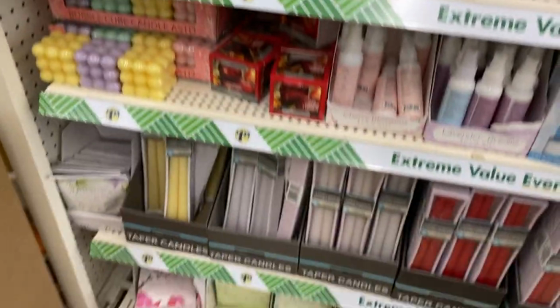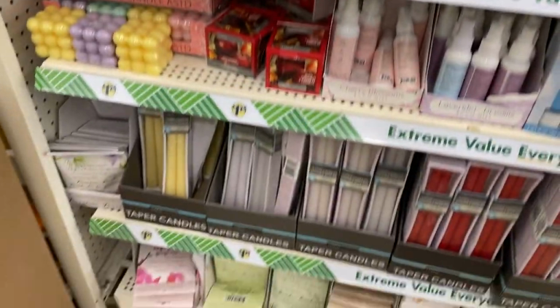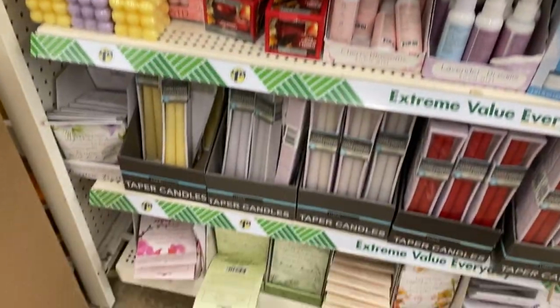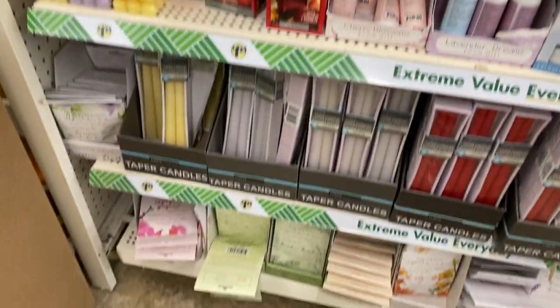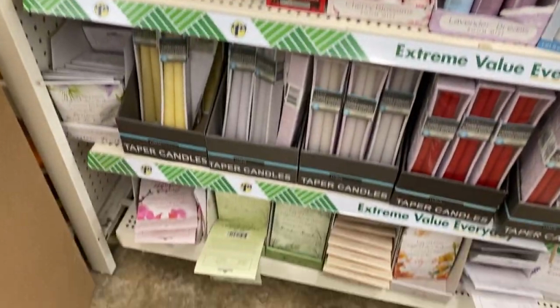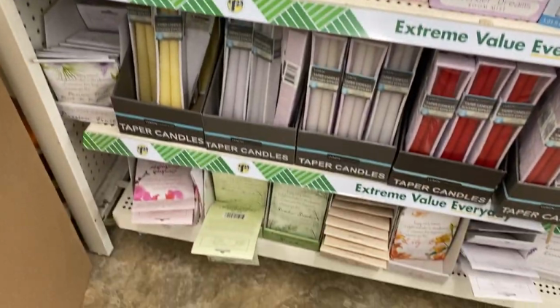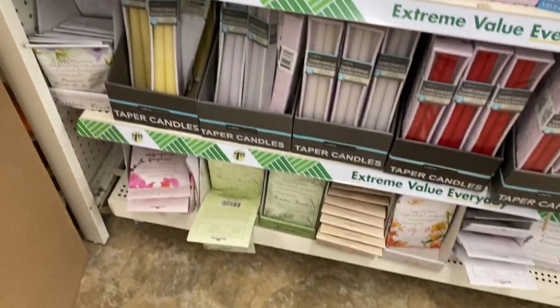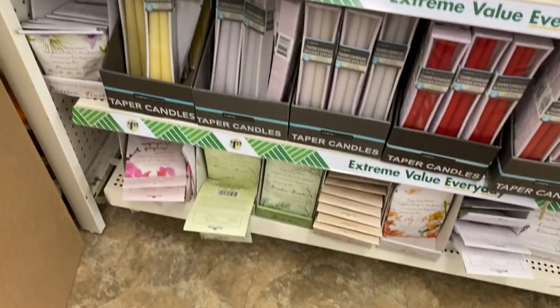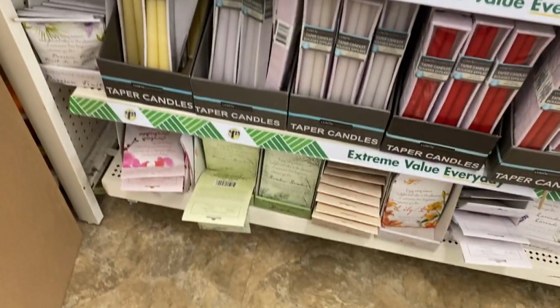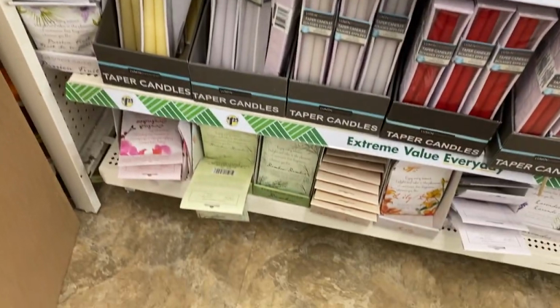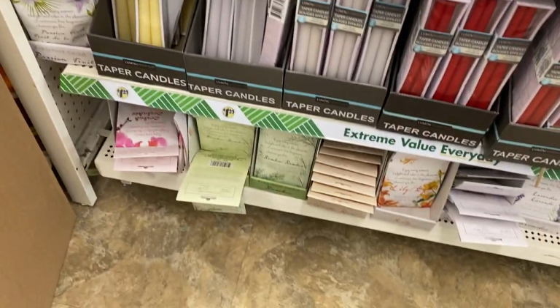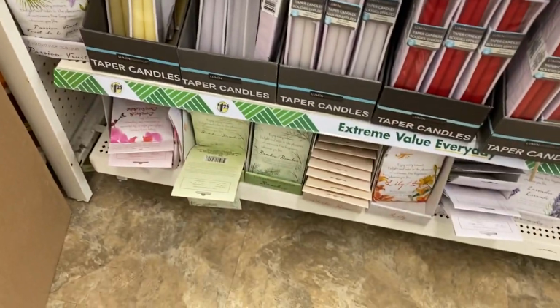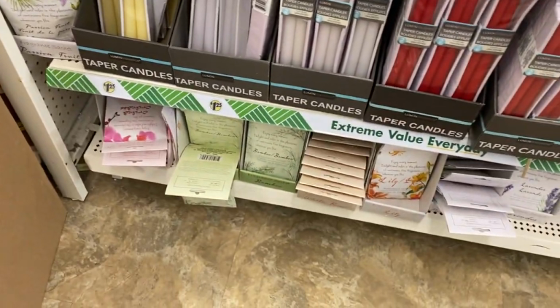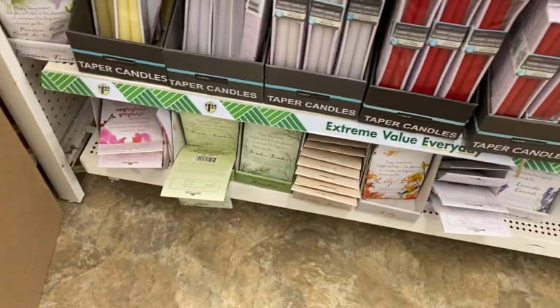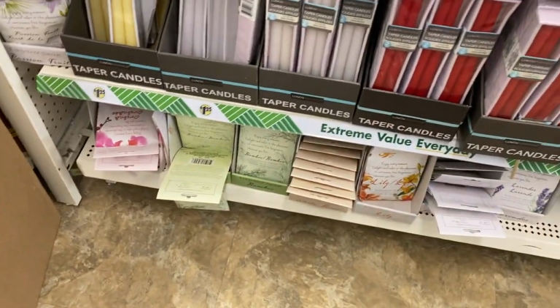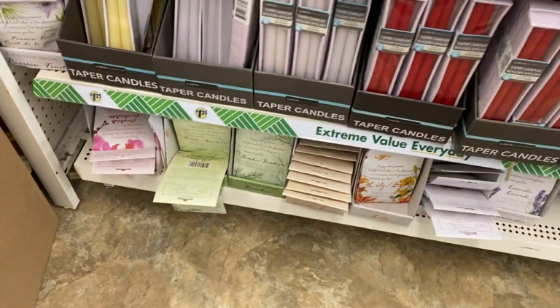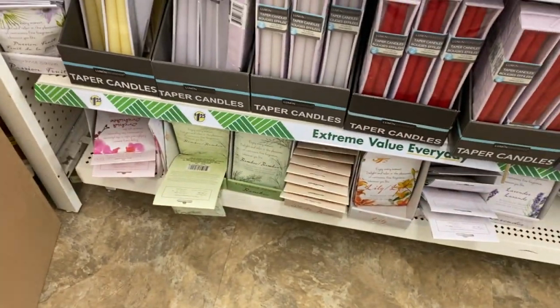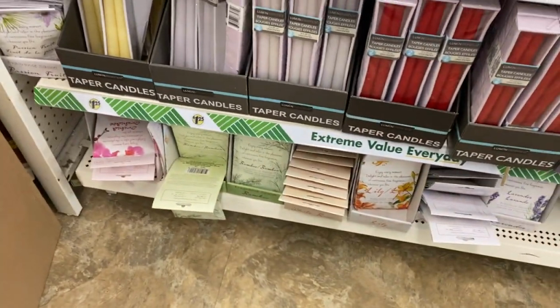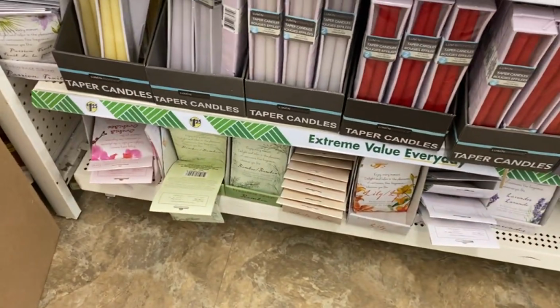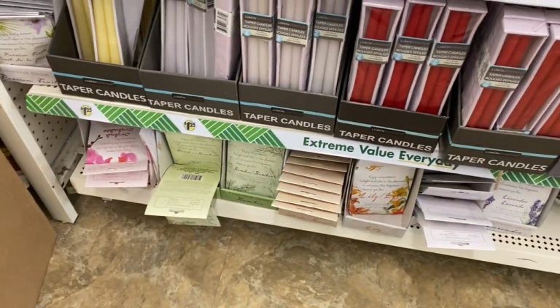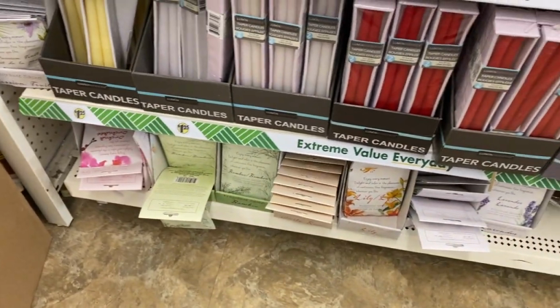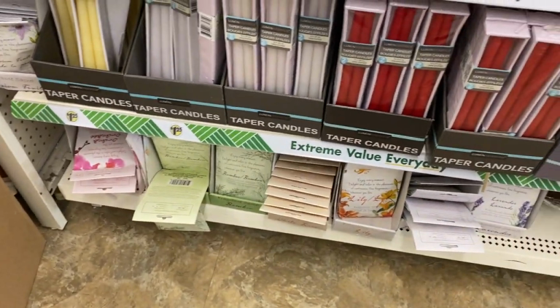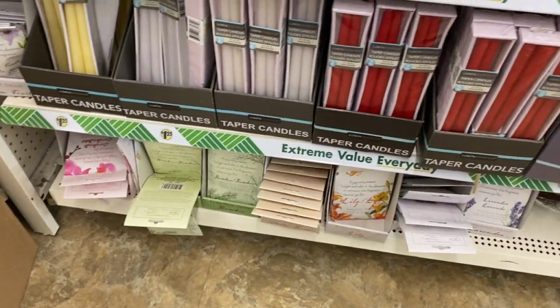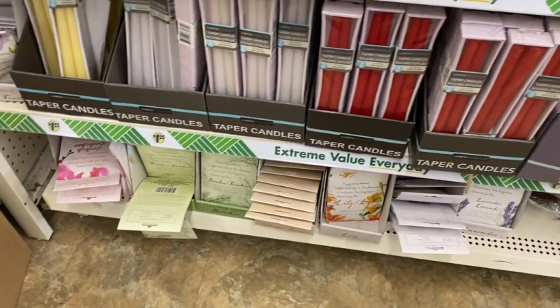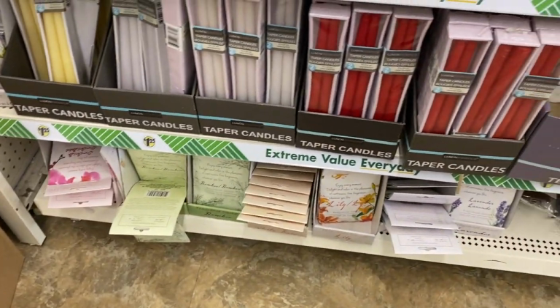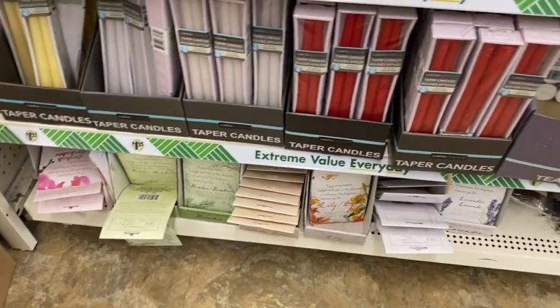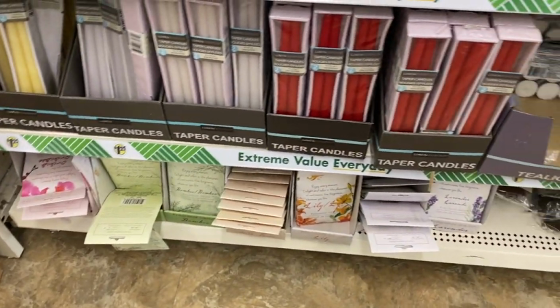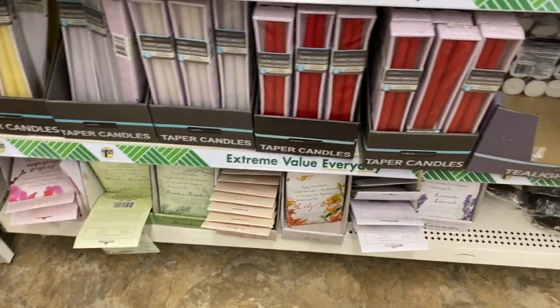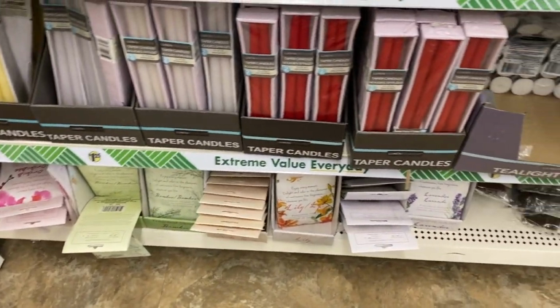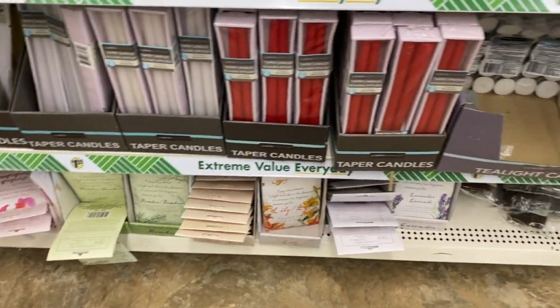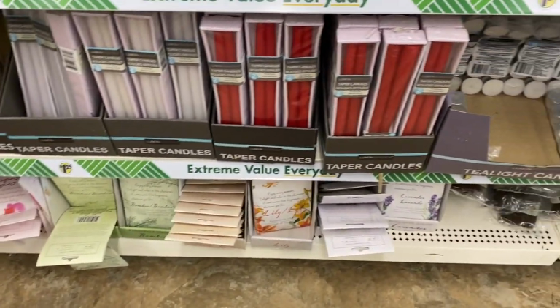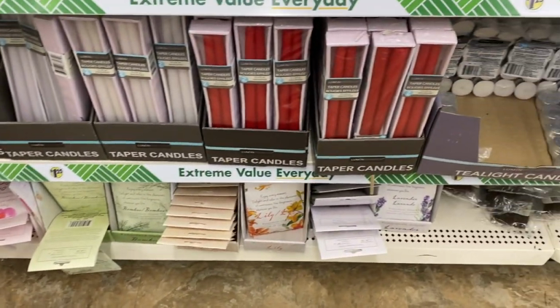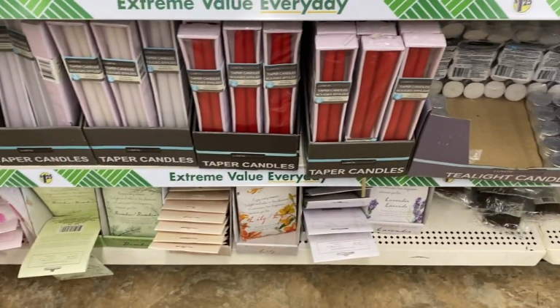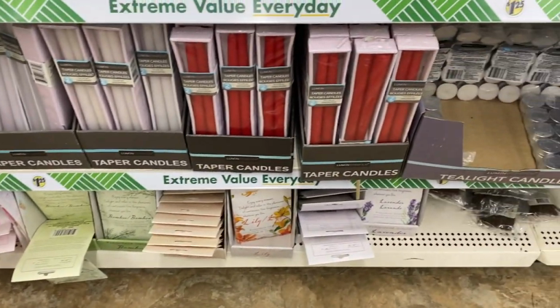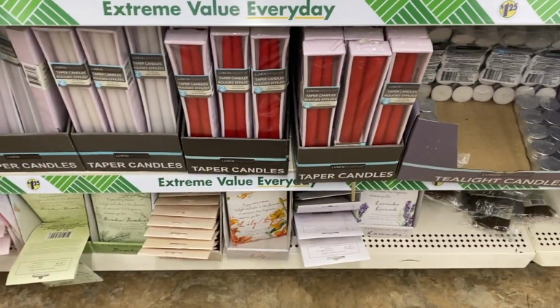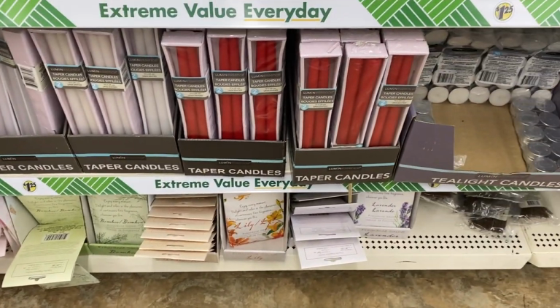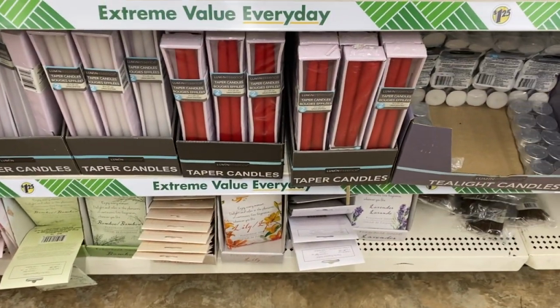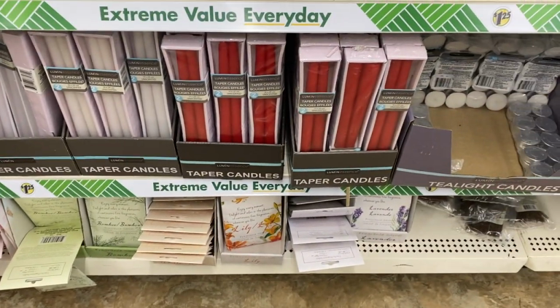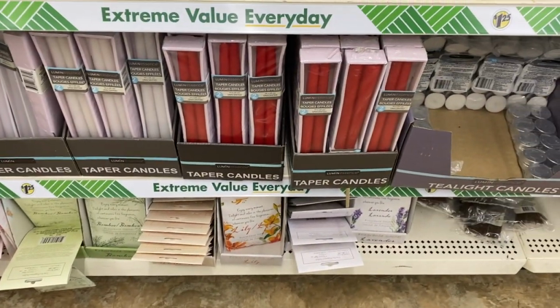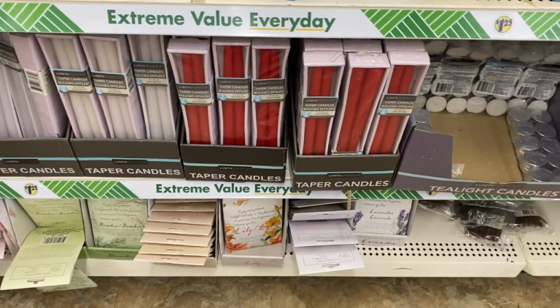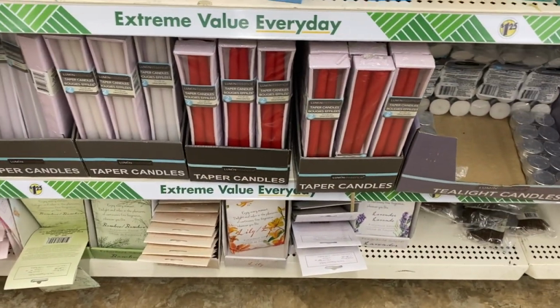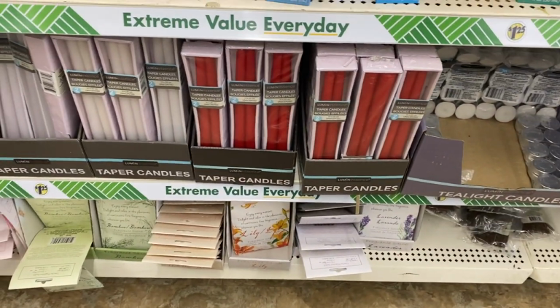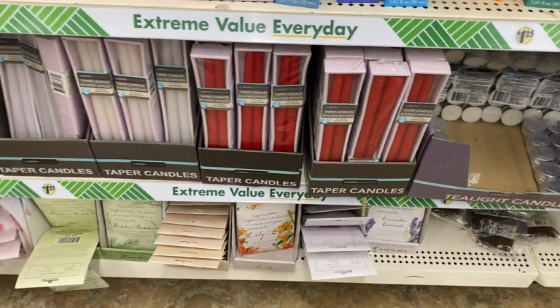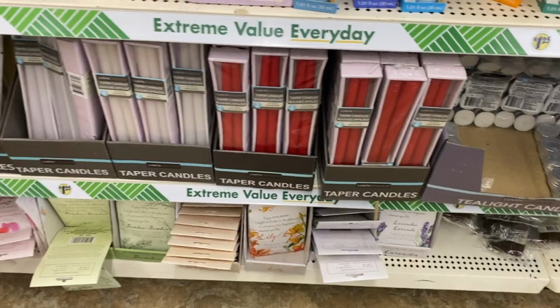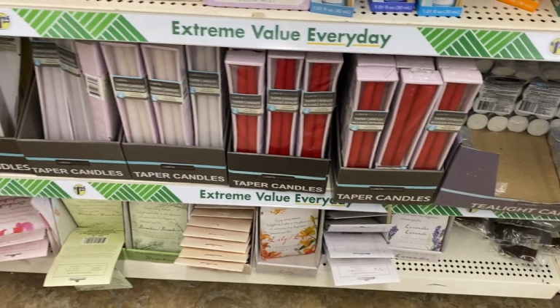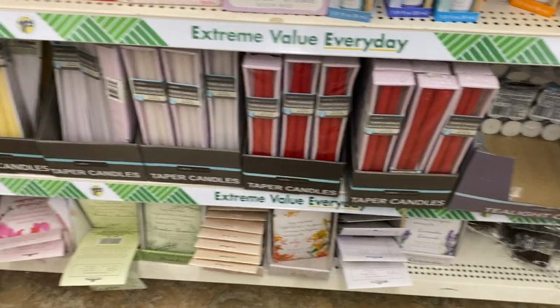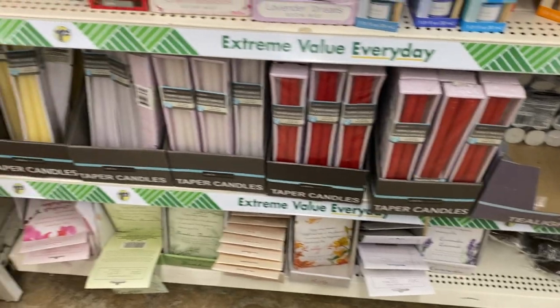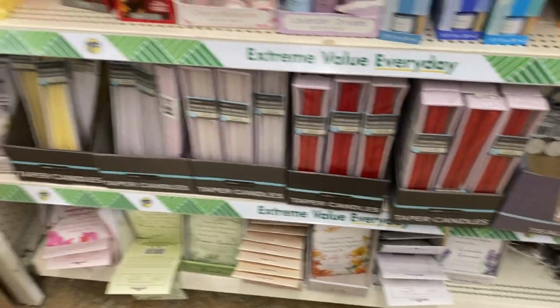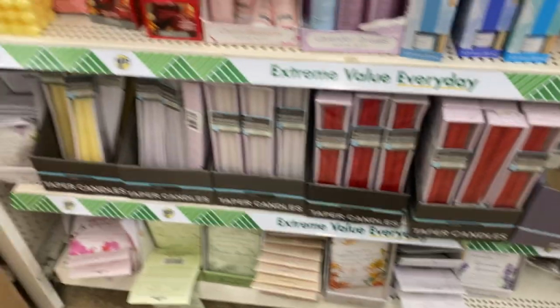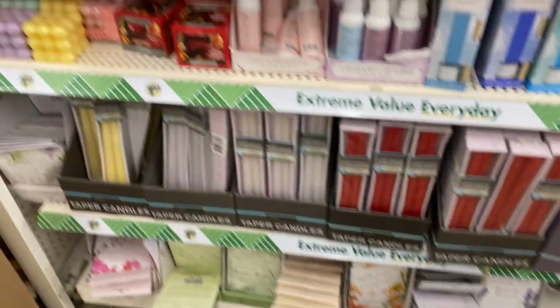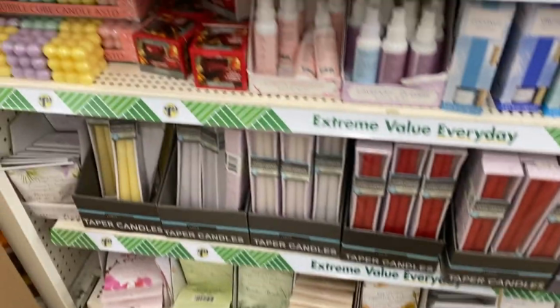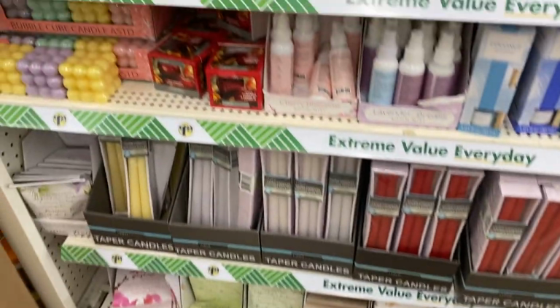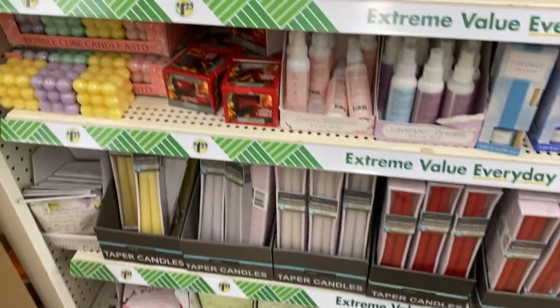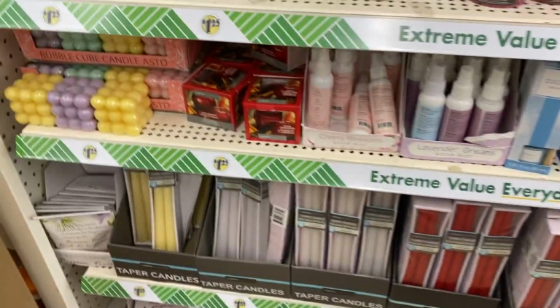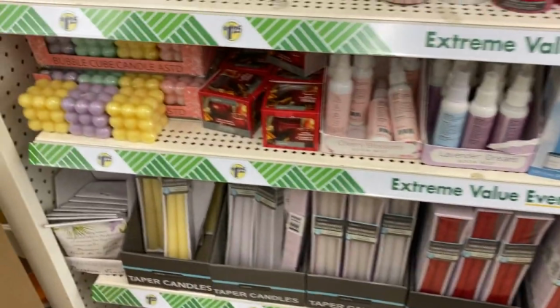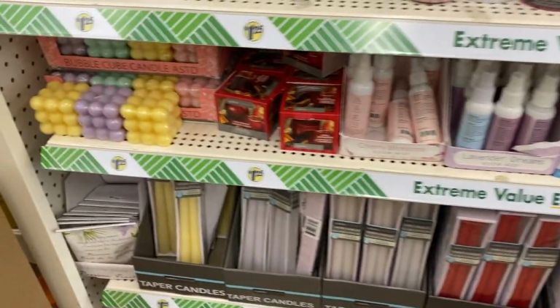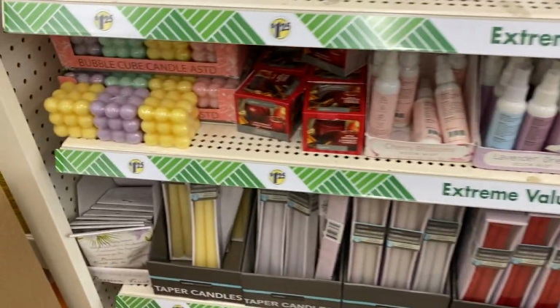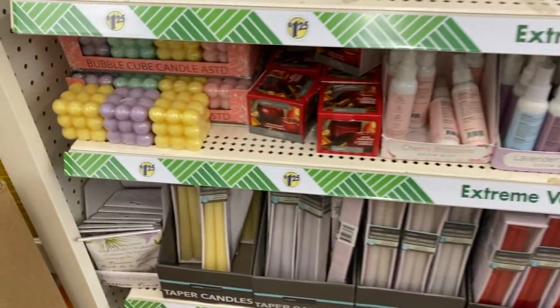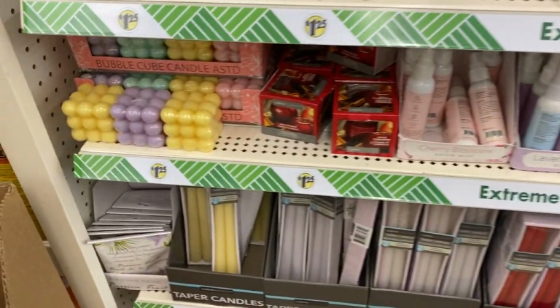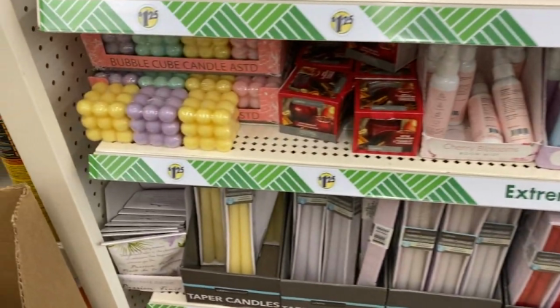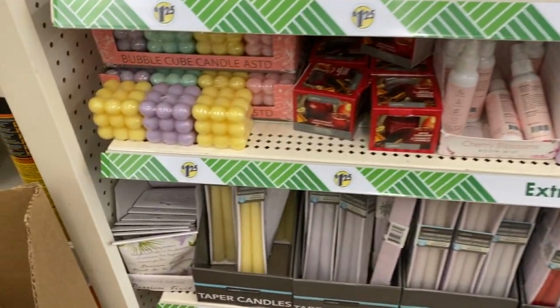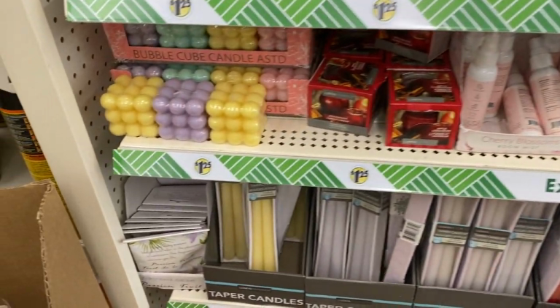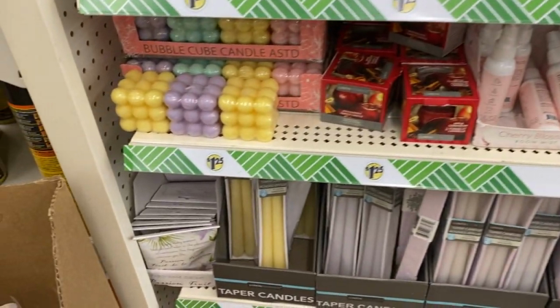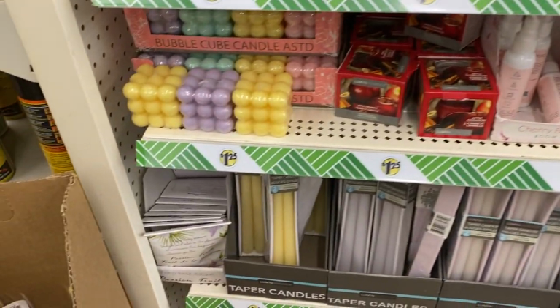Then you have your wax melts, which I like those too. And then you have the taper candles you can put inside of a pretty base — that's real cute.